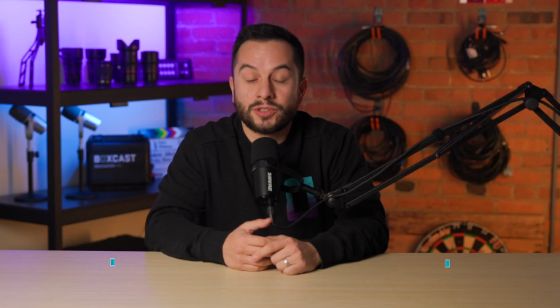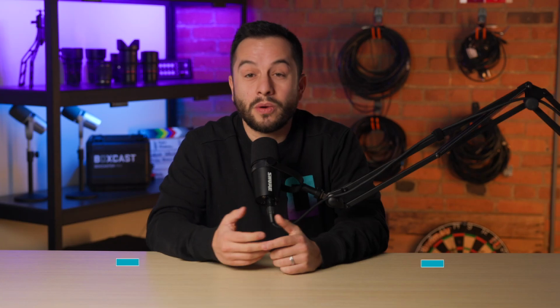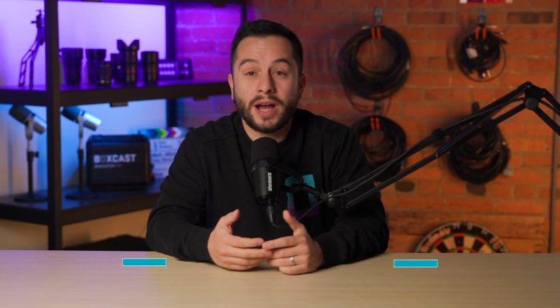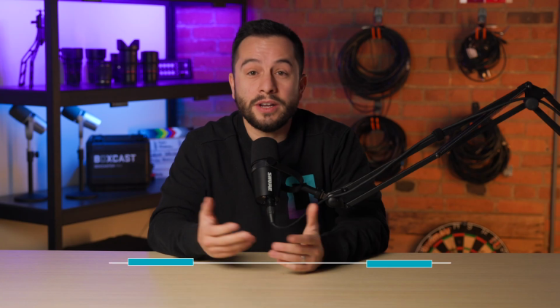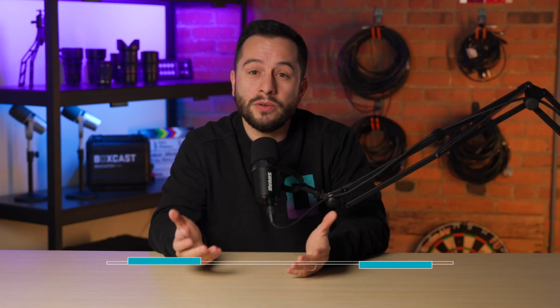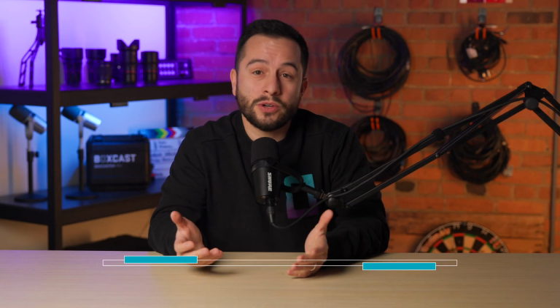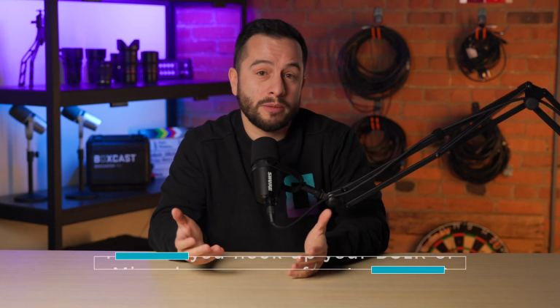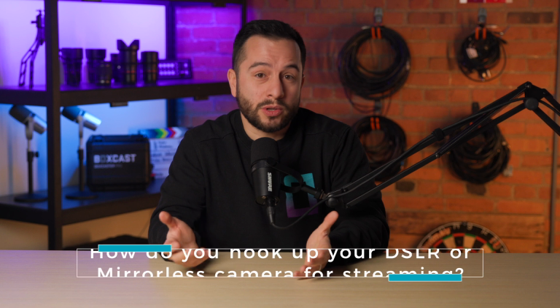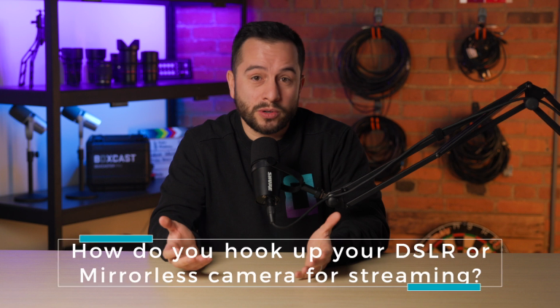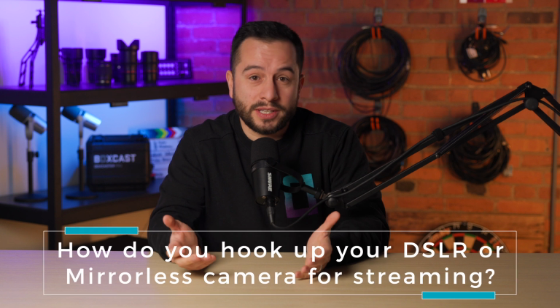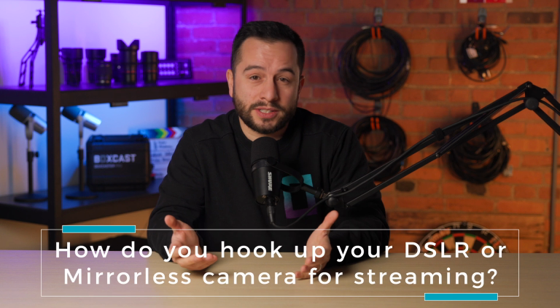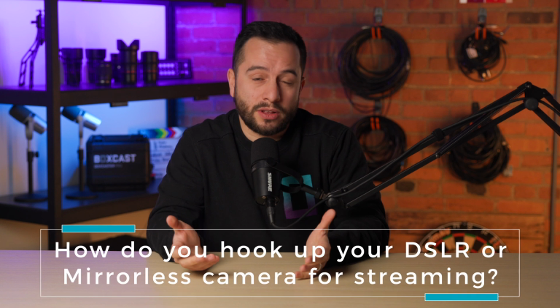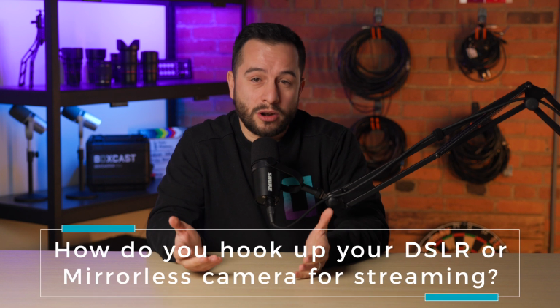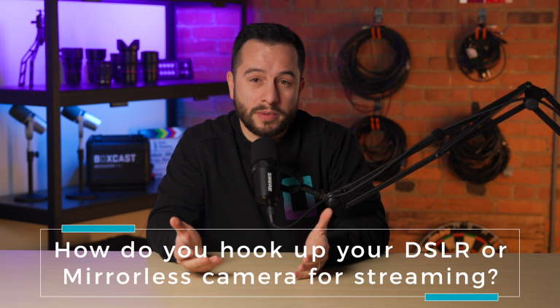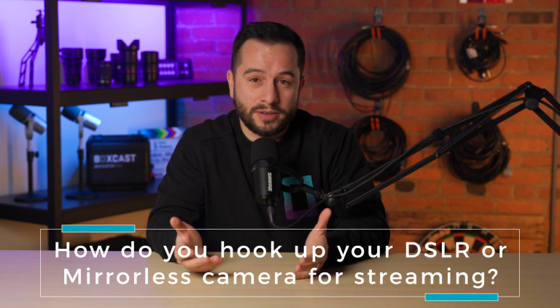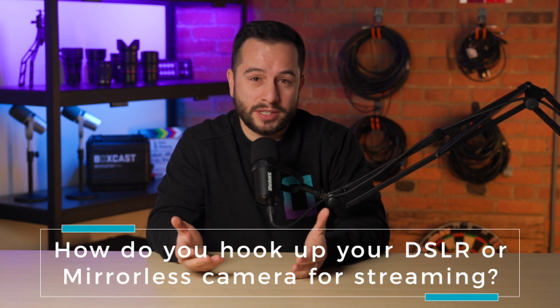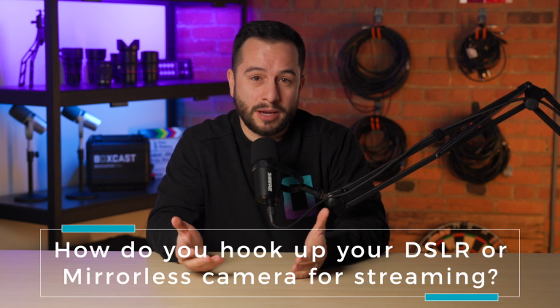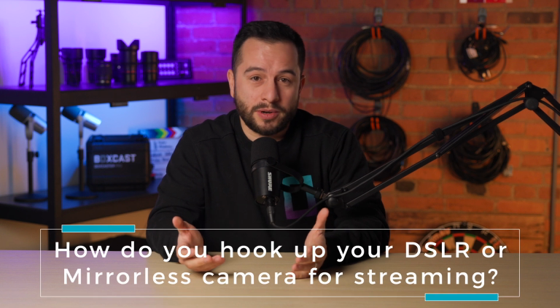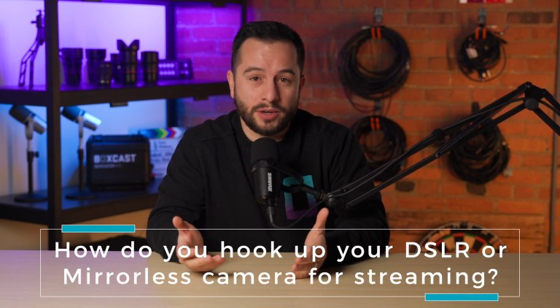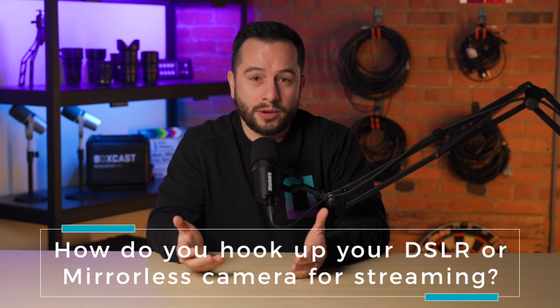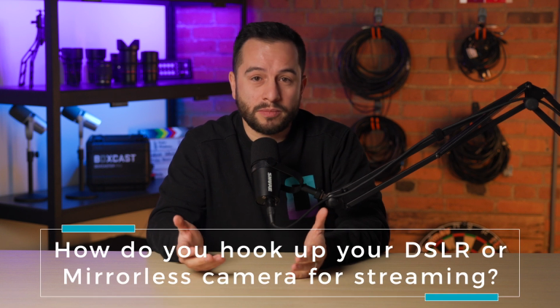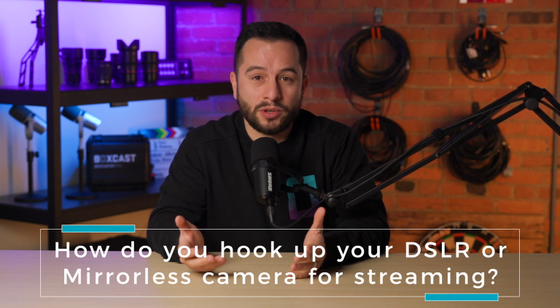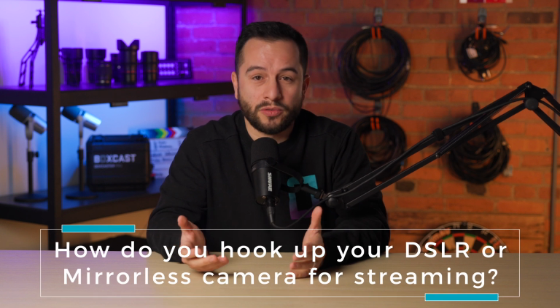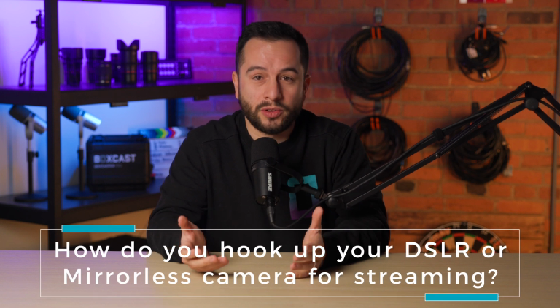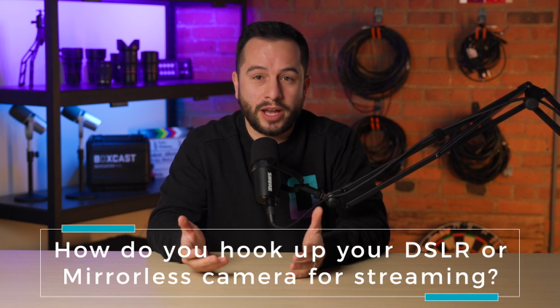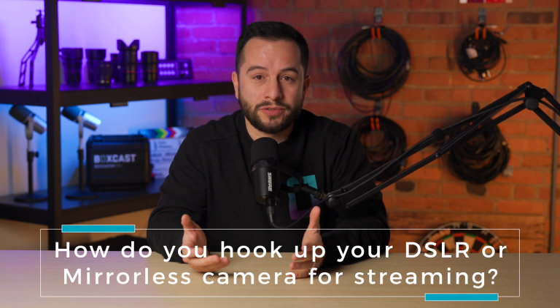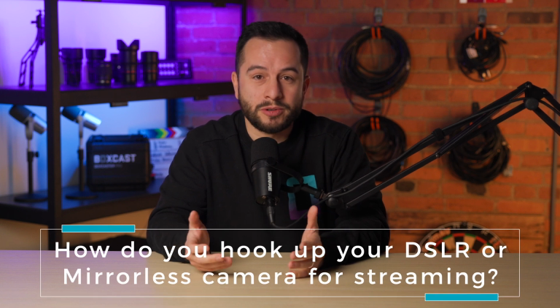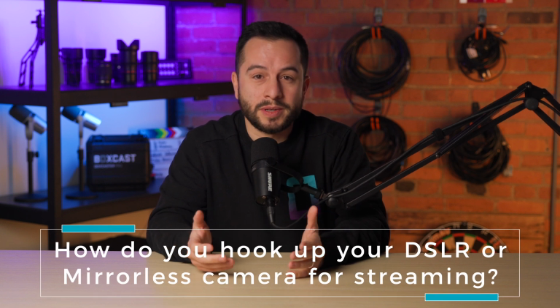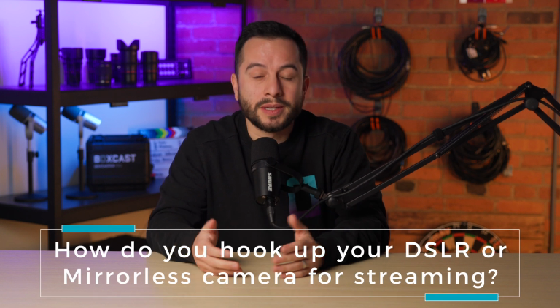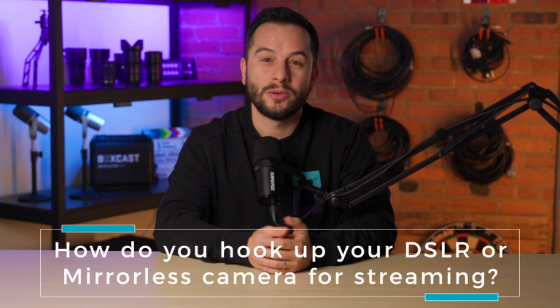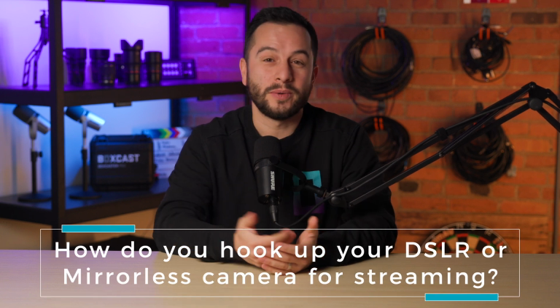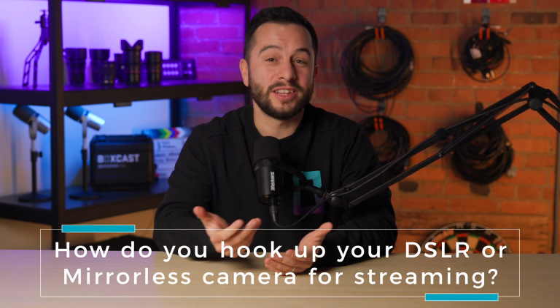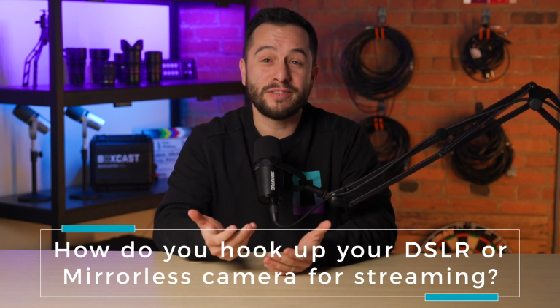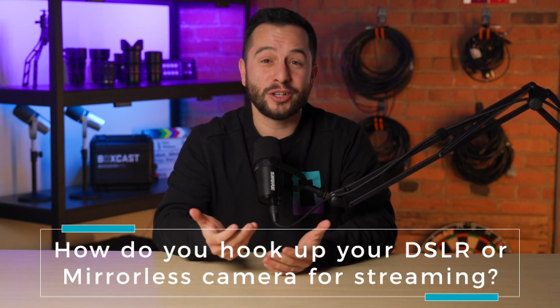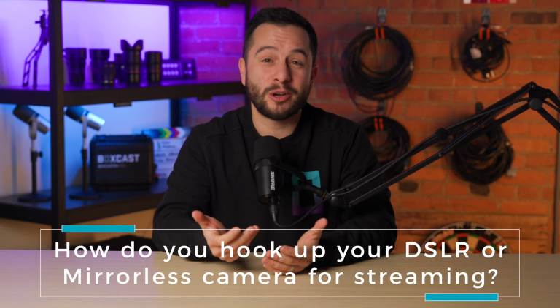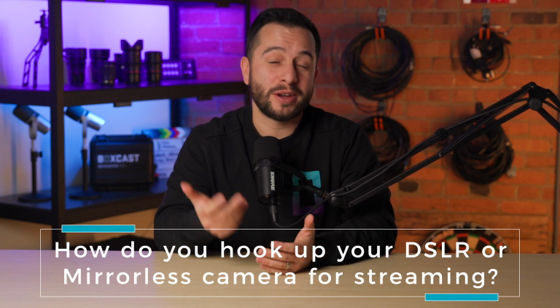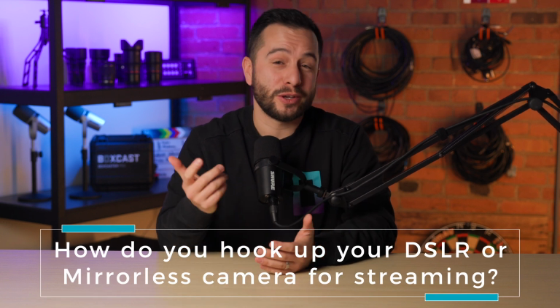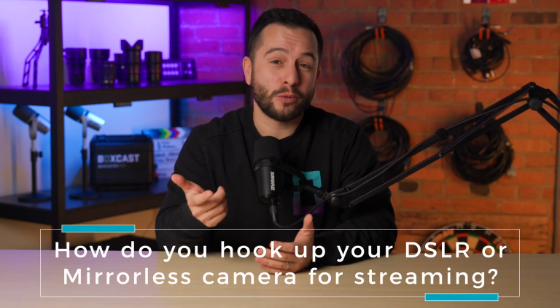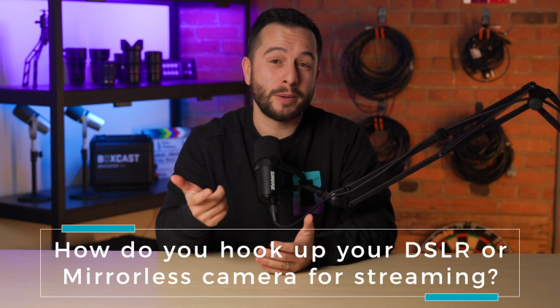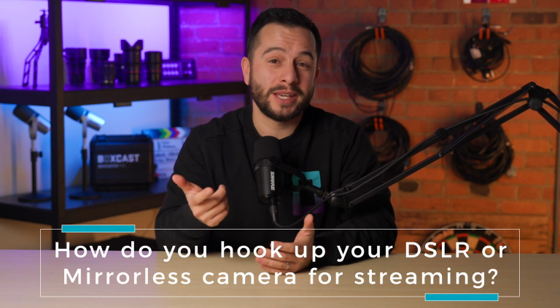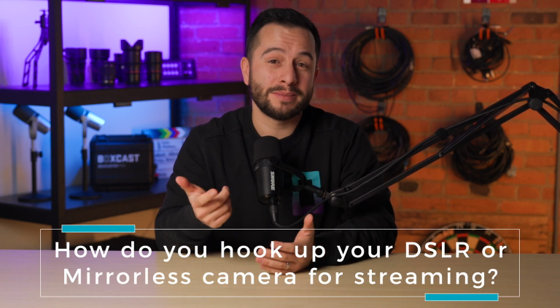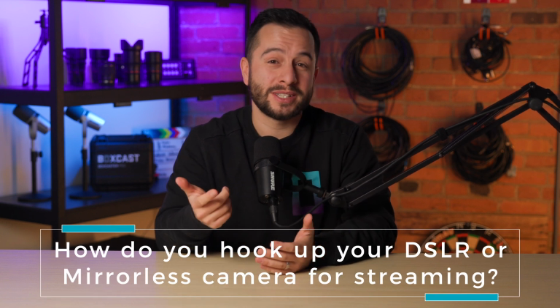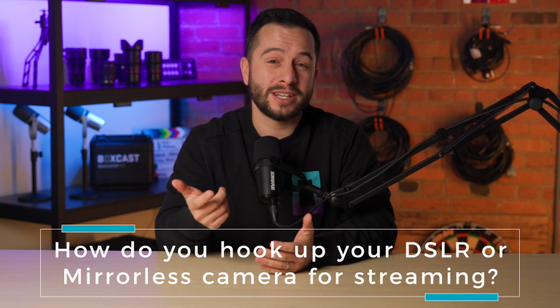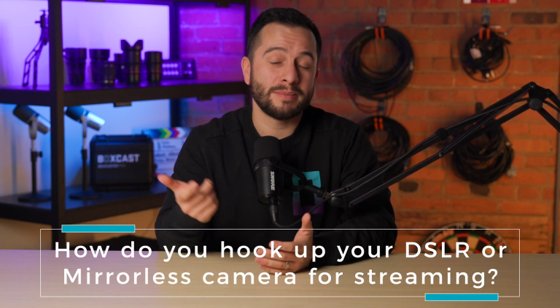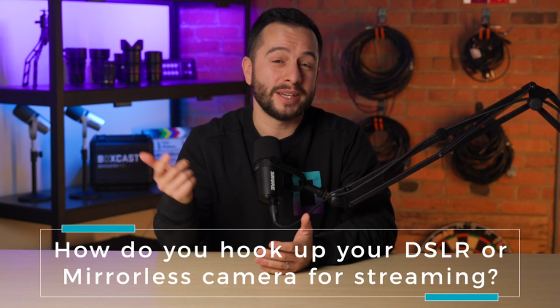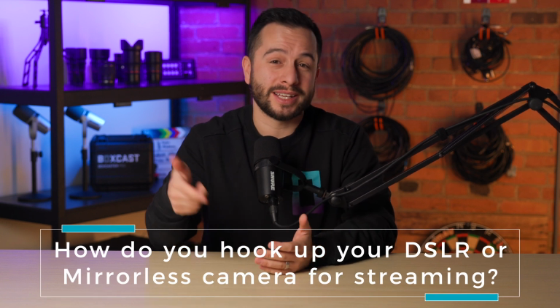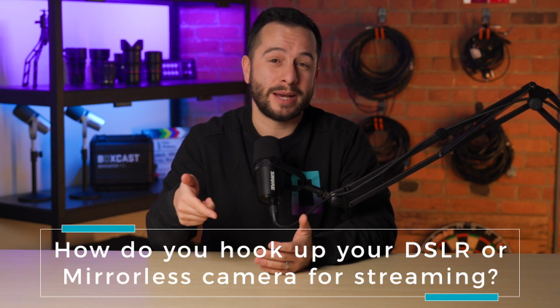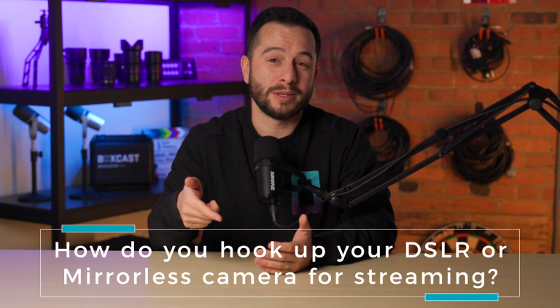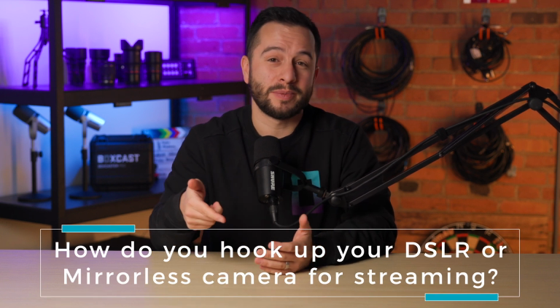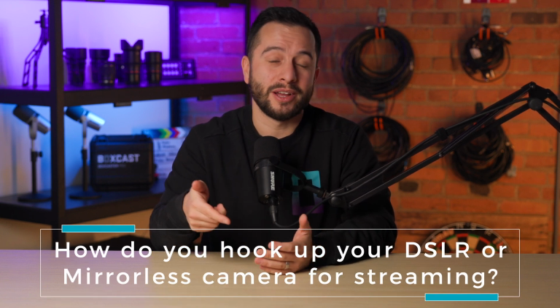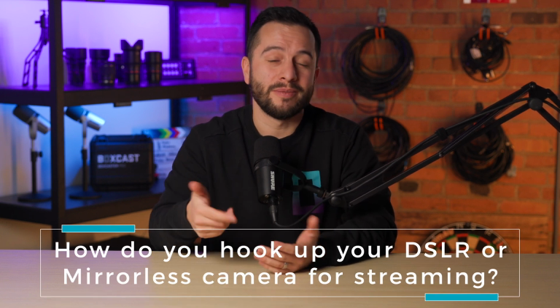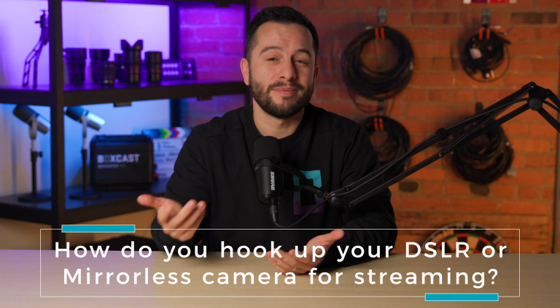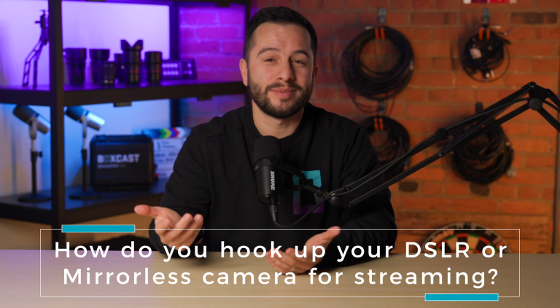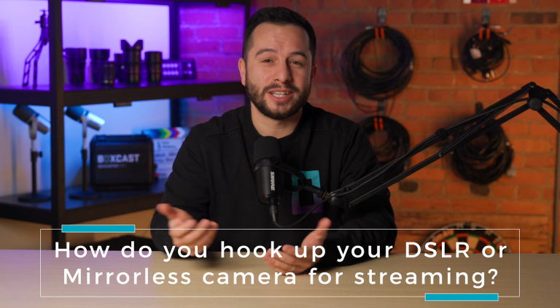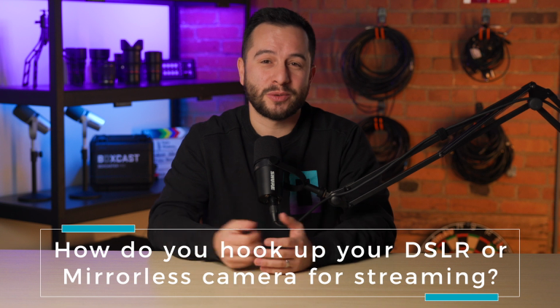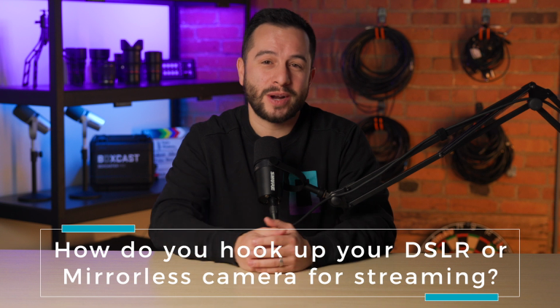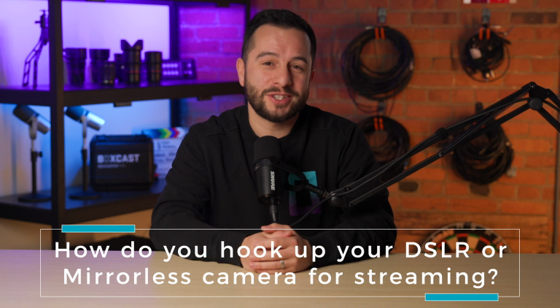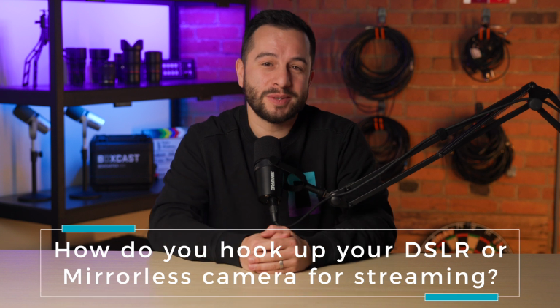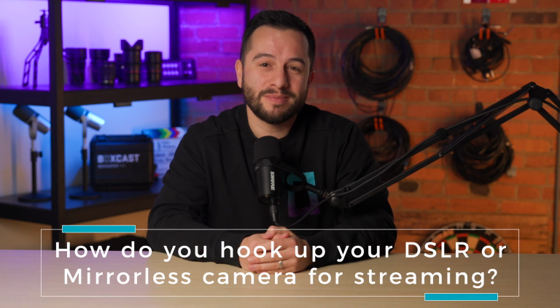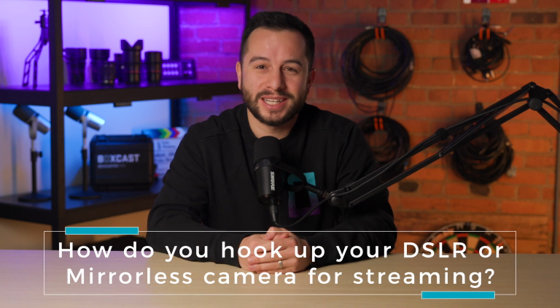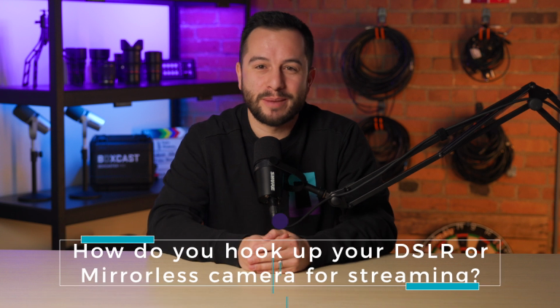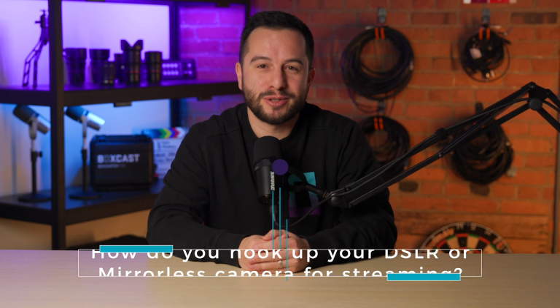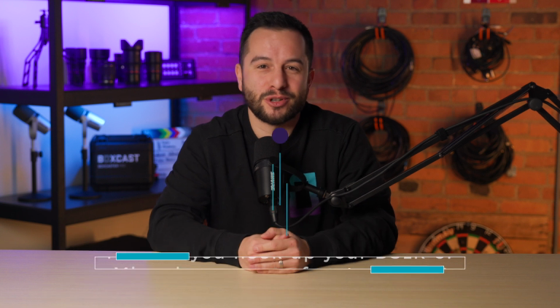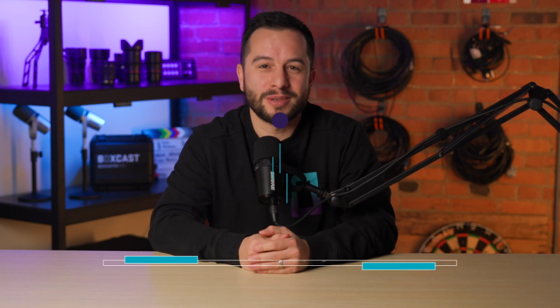So how do you hook up your DSLR or mirrorless camera to your computer for live streaming? We'd love to learn about your webcam setup in the comments below. Thanks for watching and happy streaming.